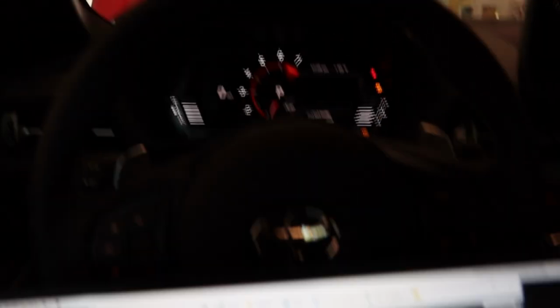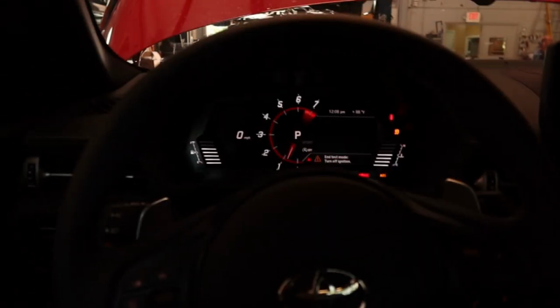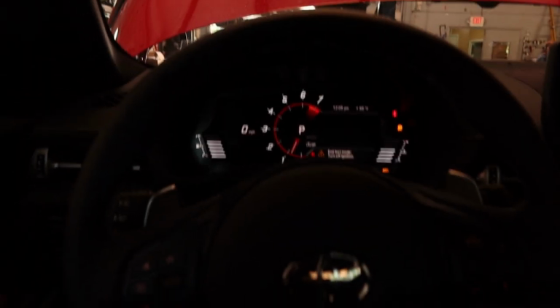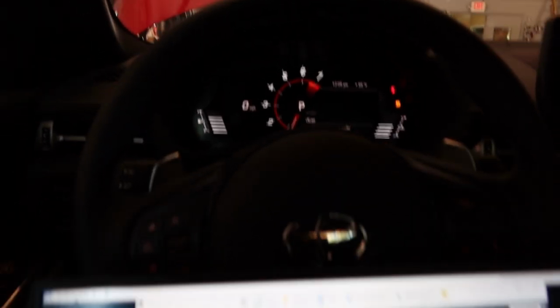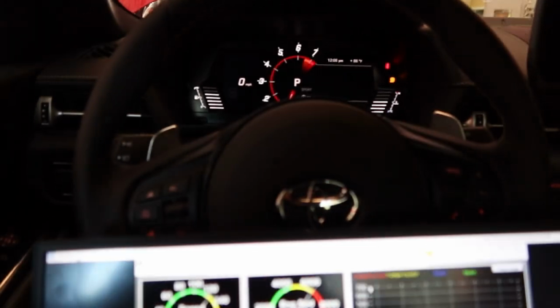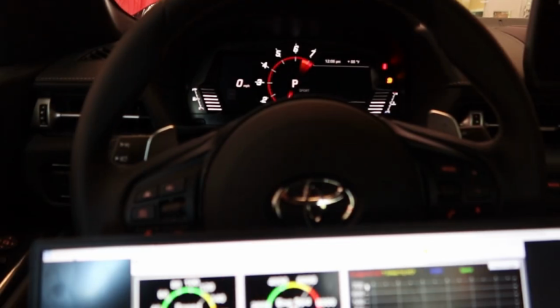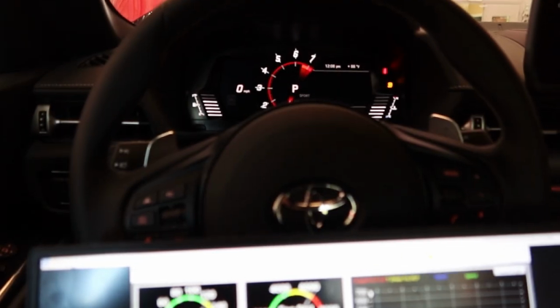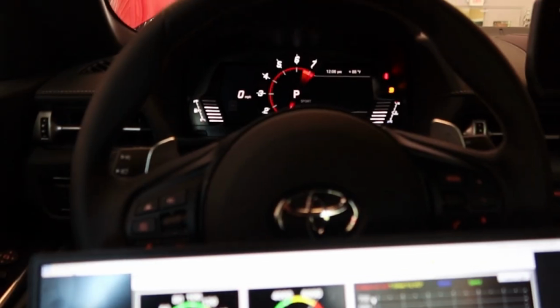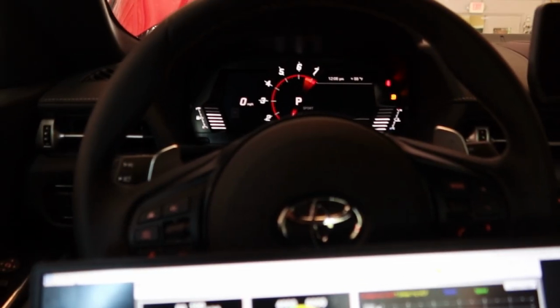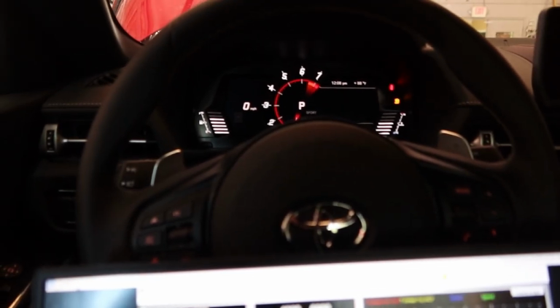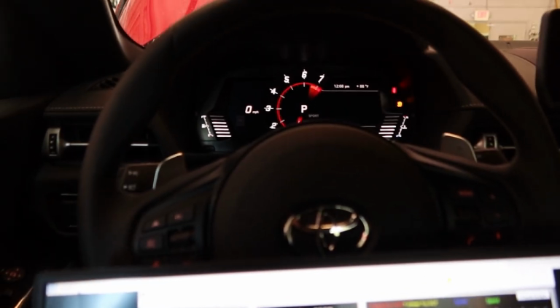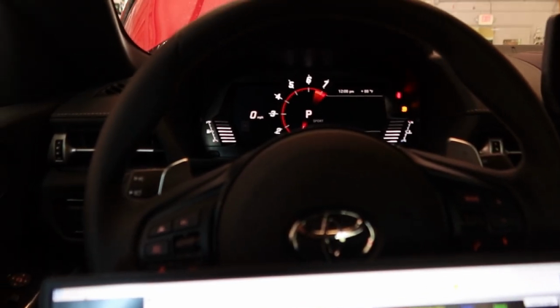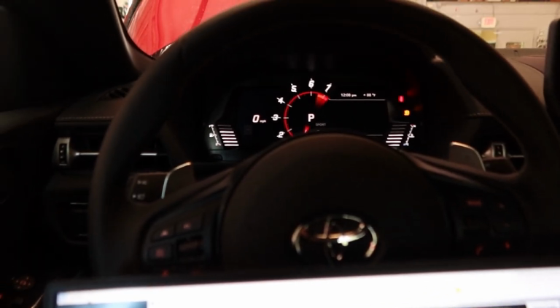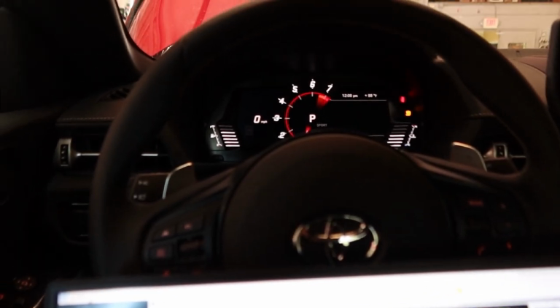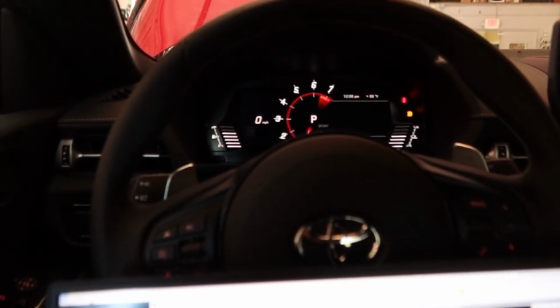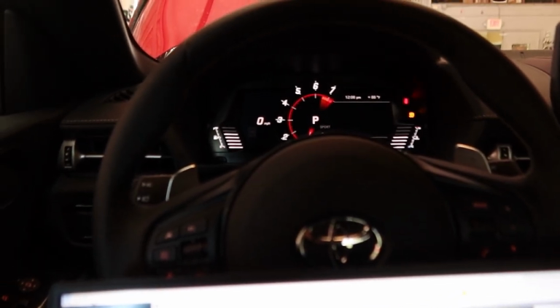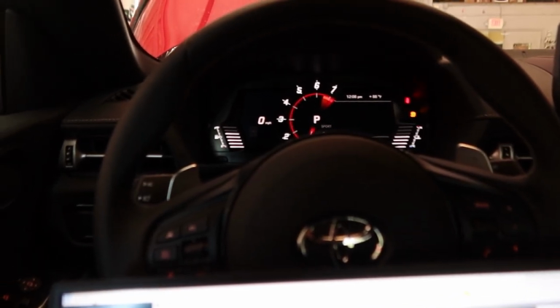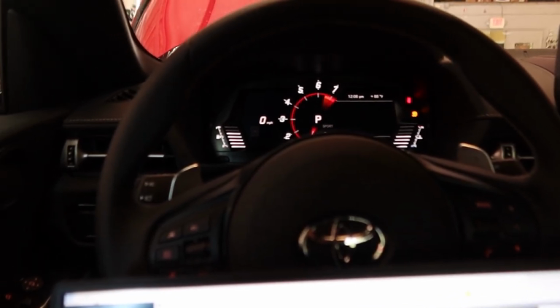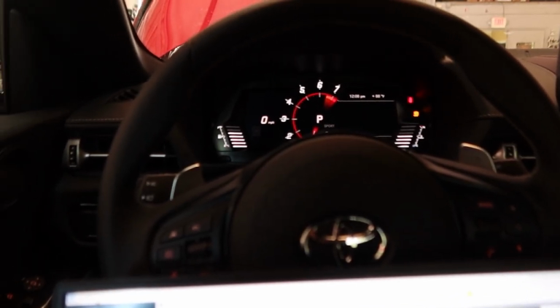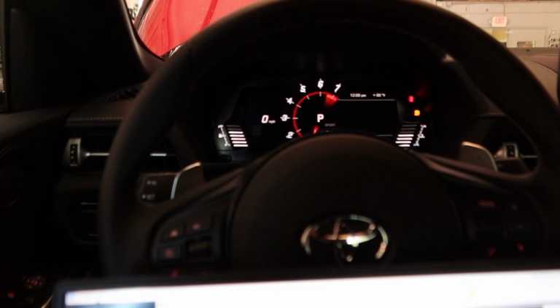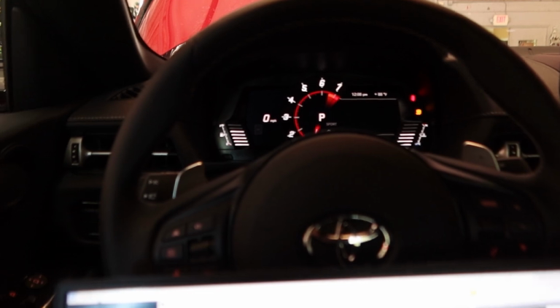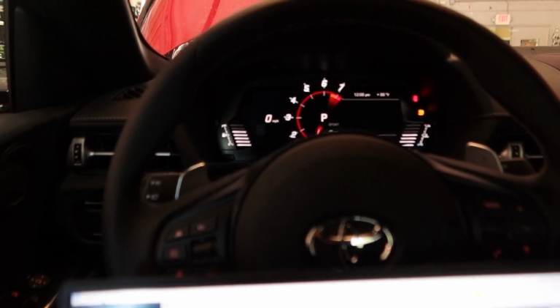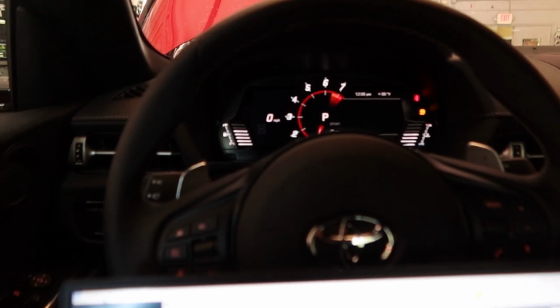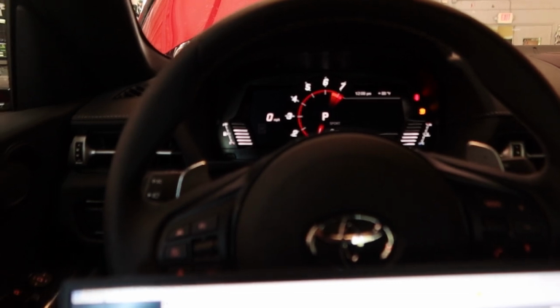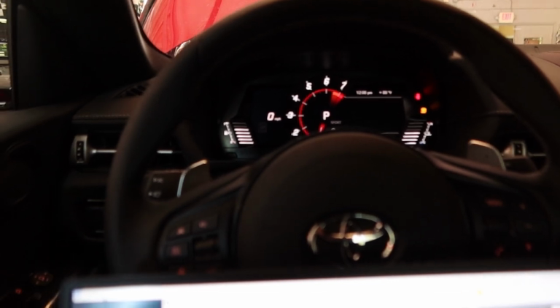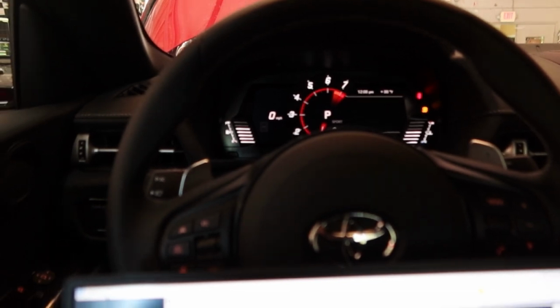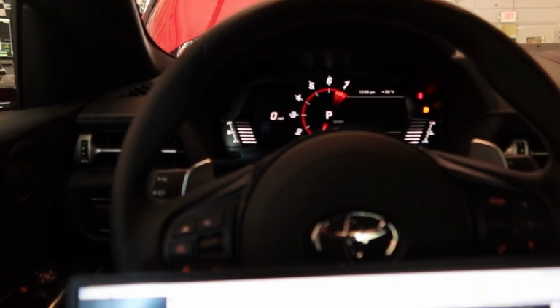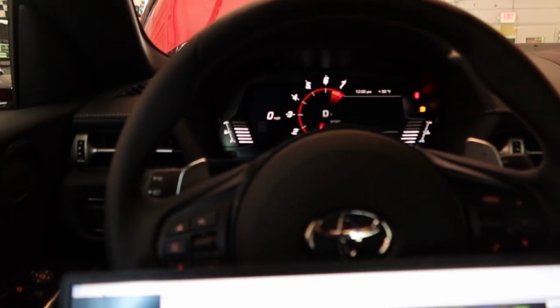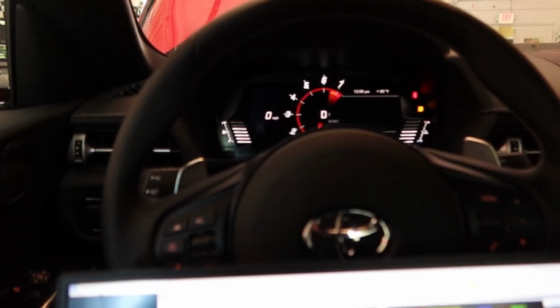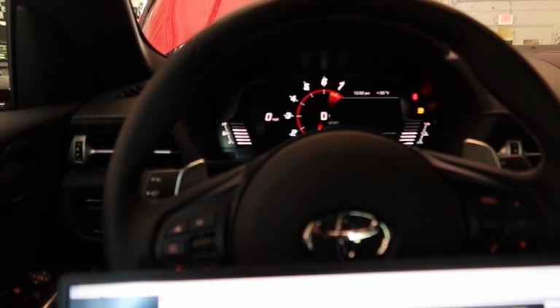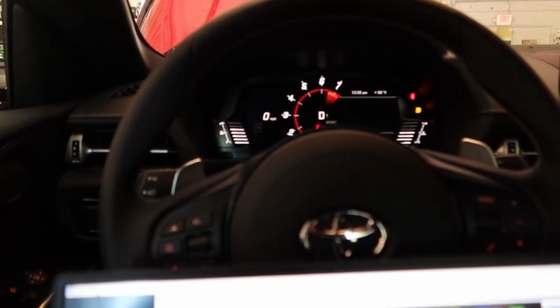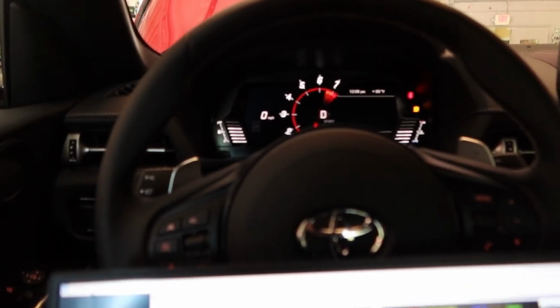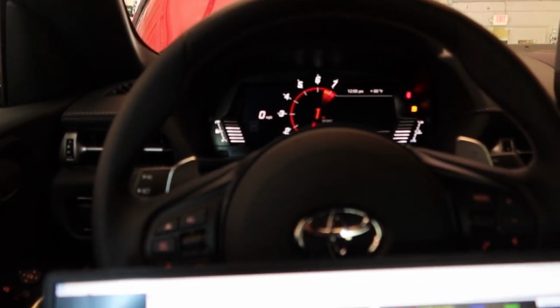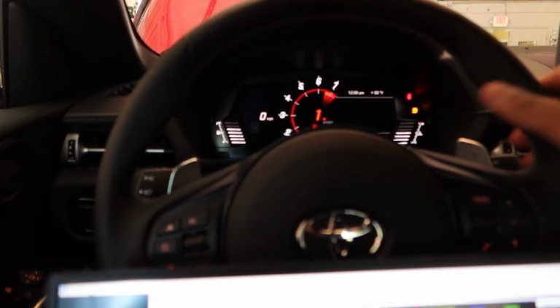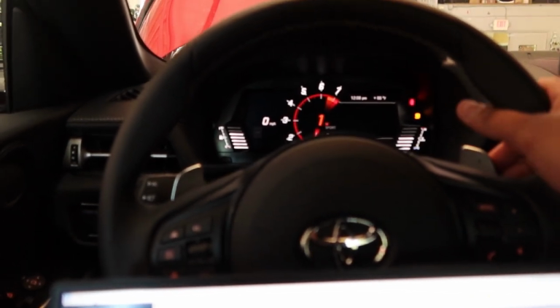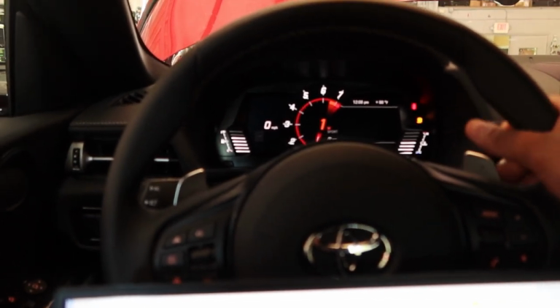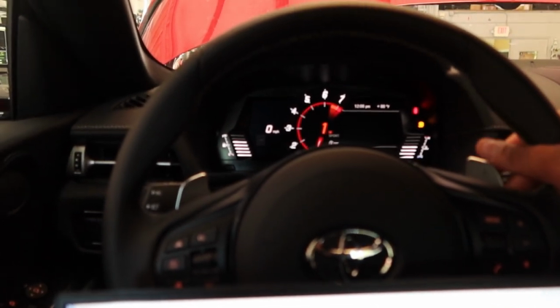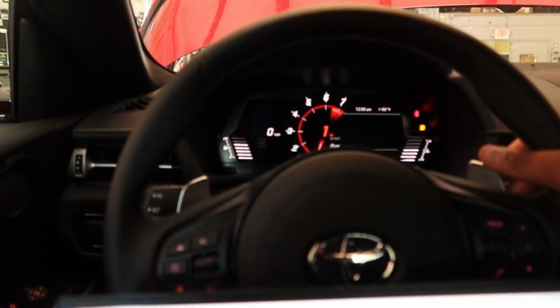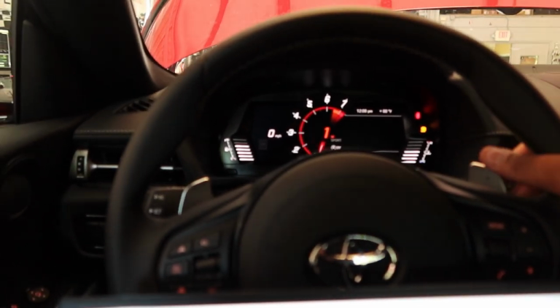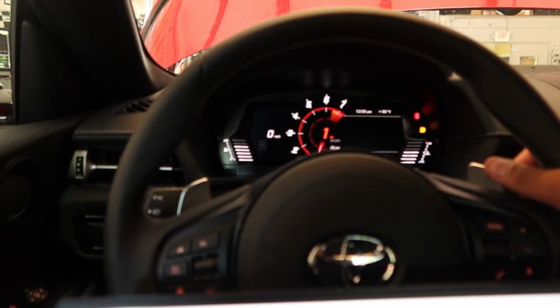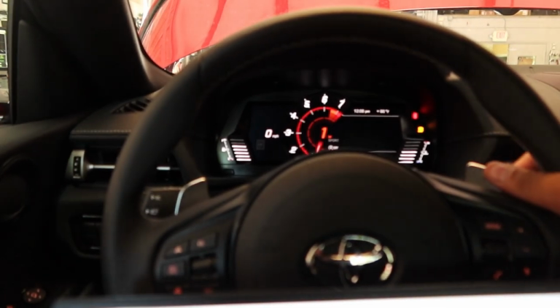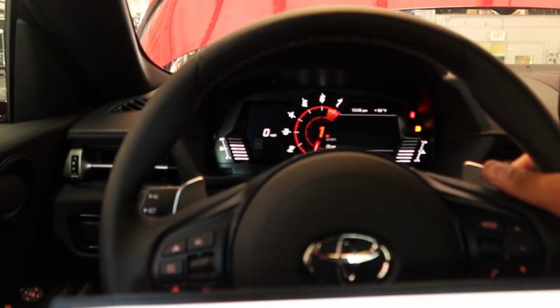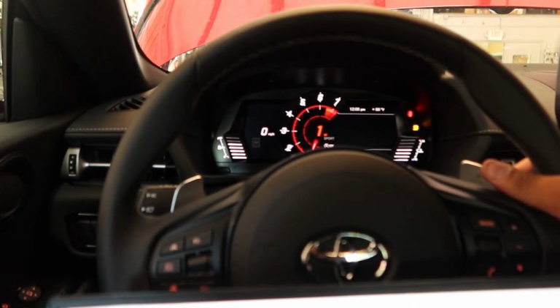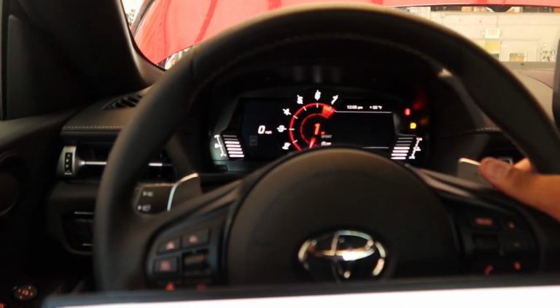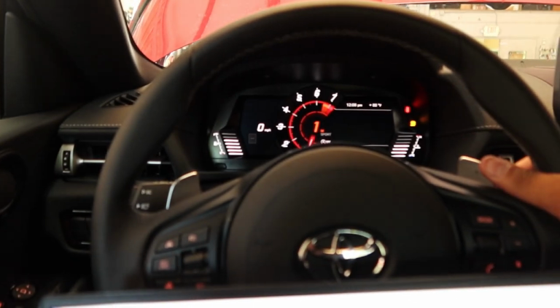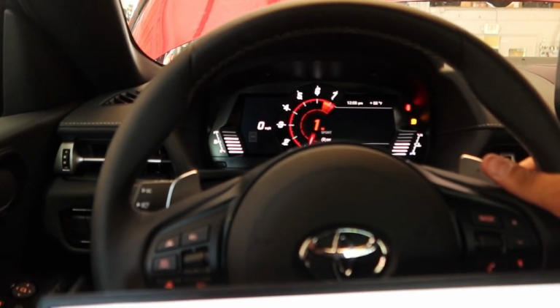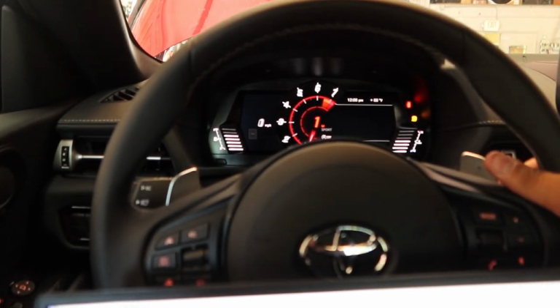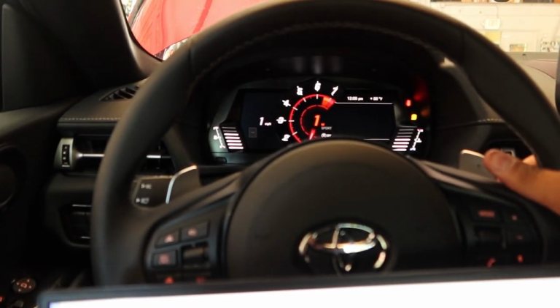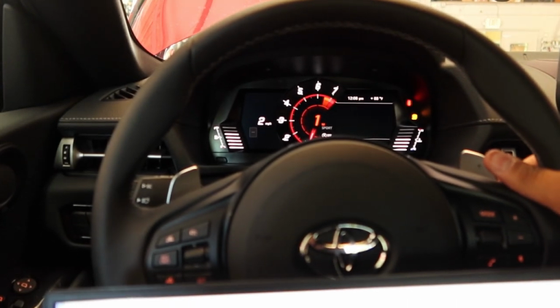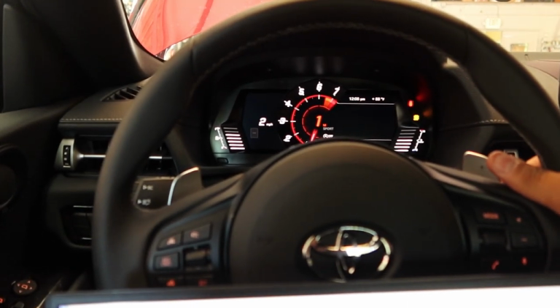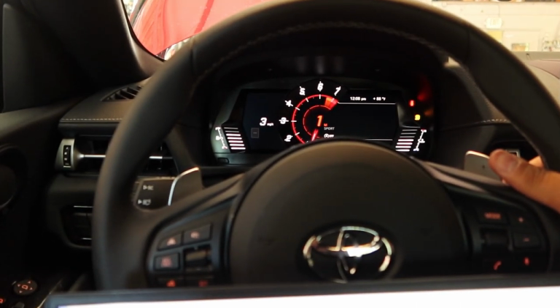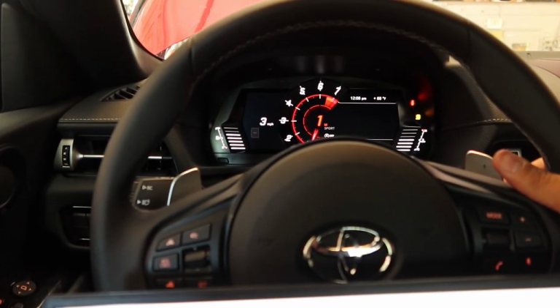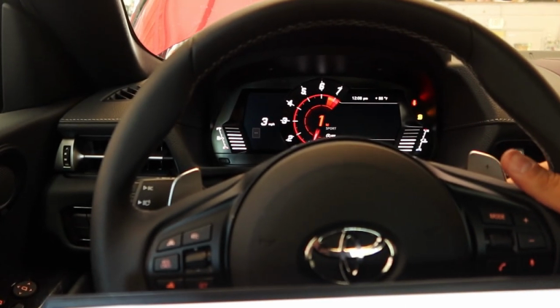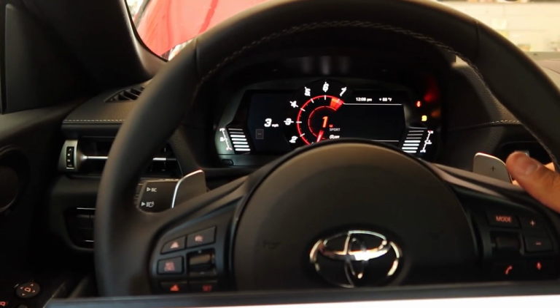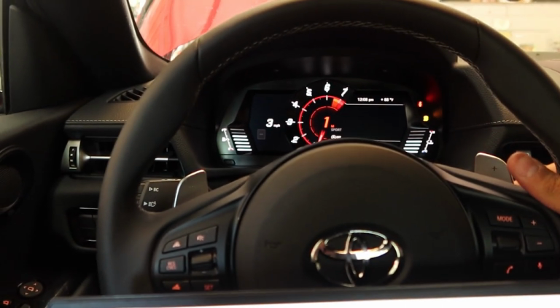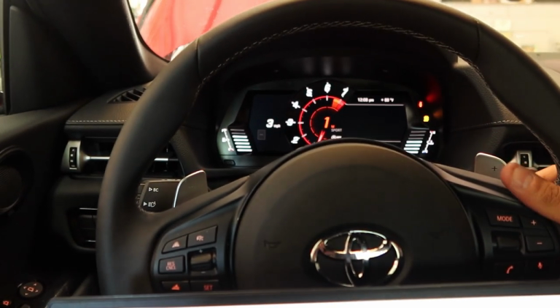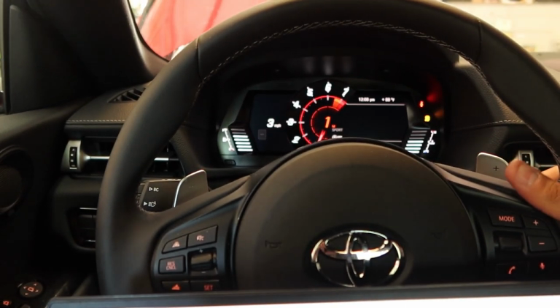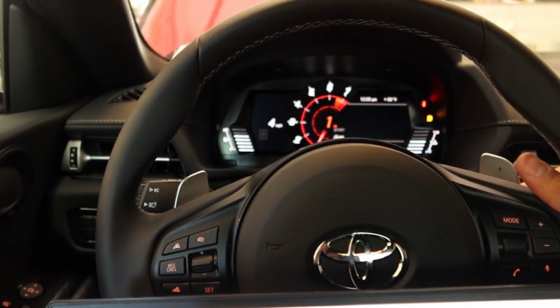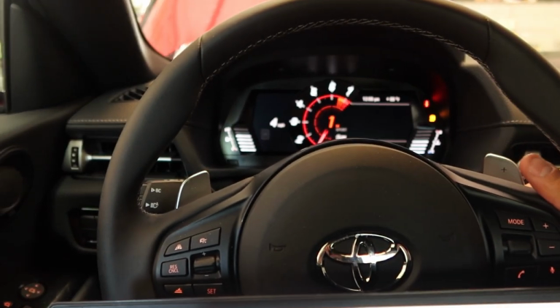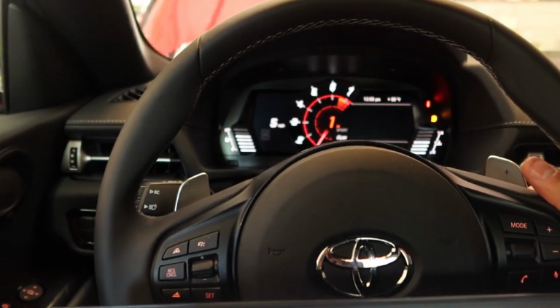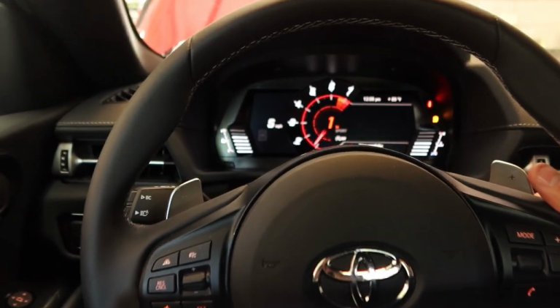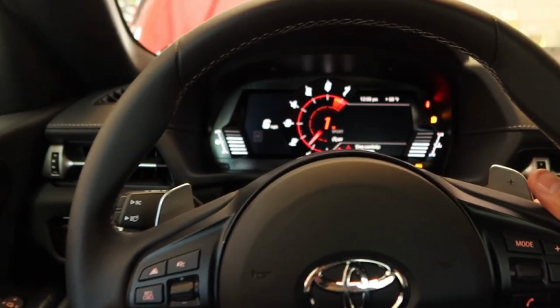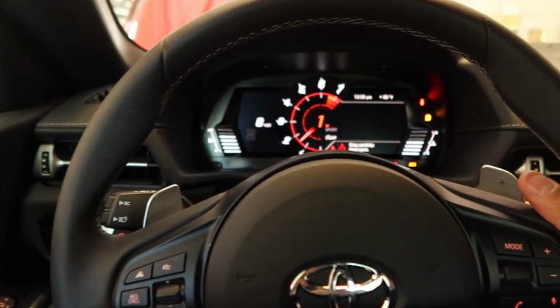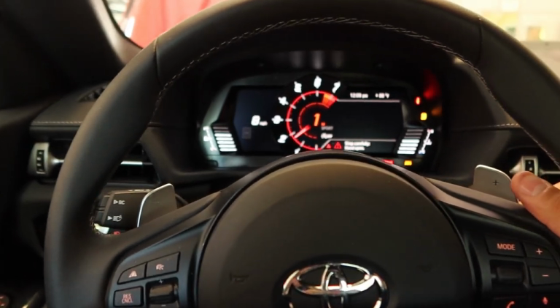We're going to see what this thing does on this last pull. I'm not going to beat the hell out of it anymore.